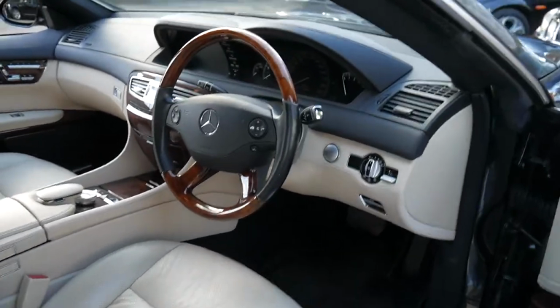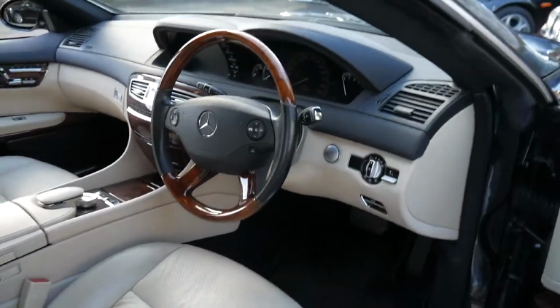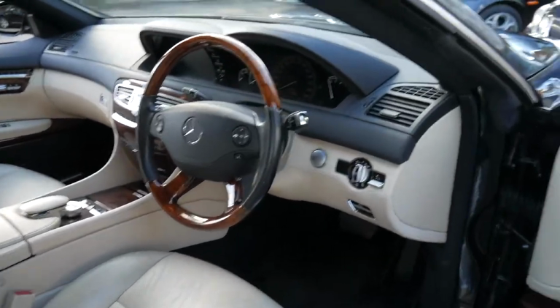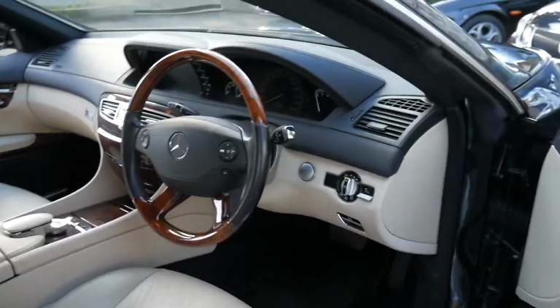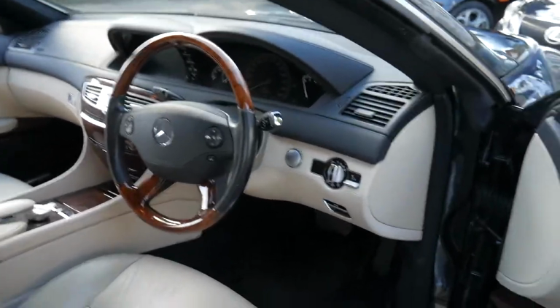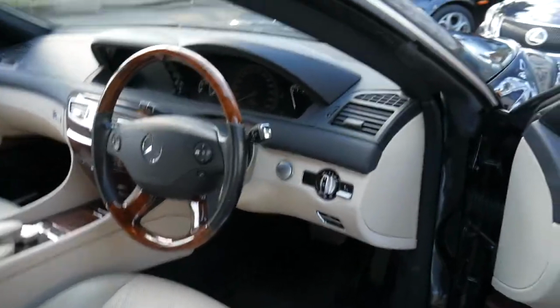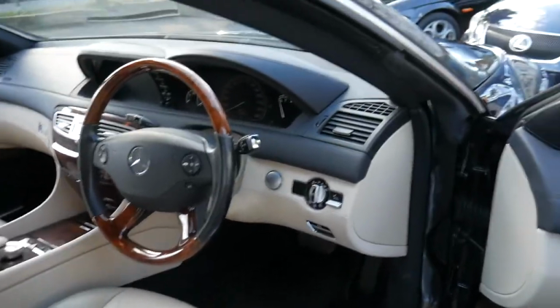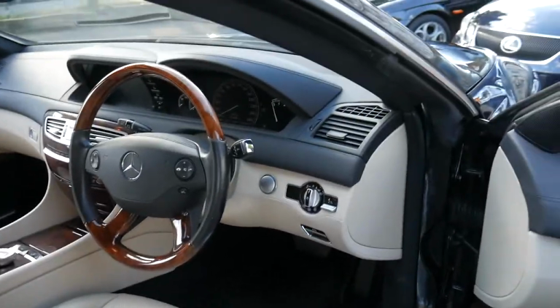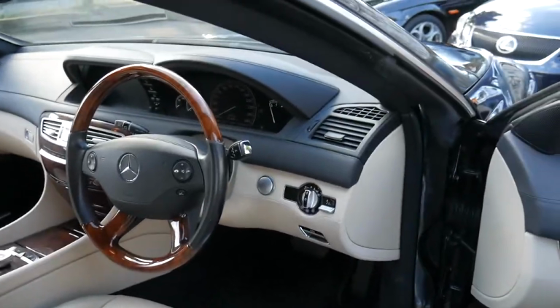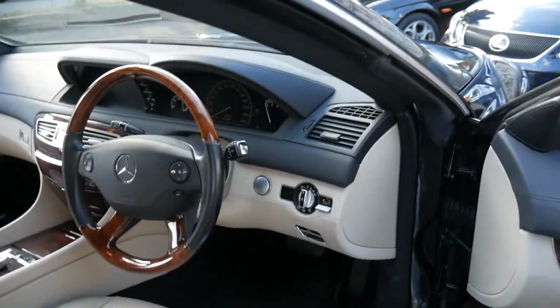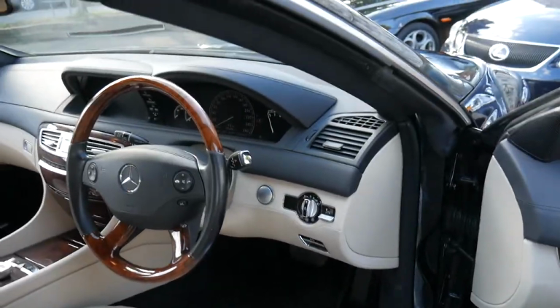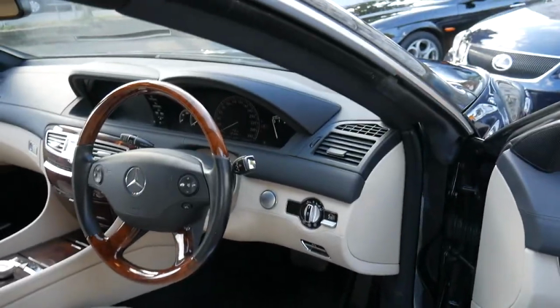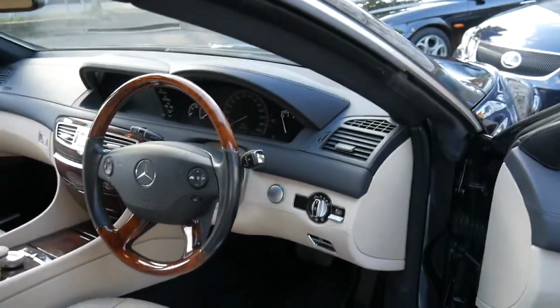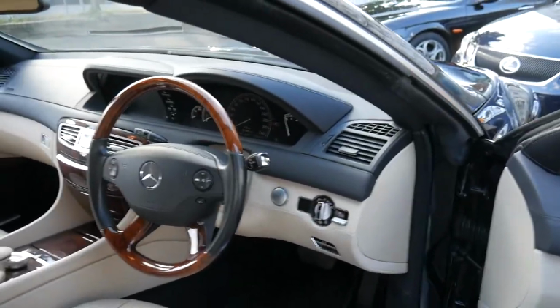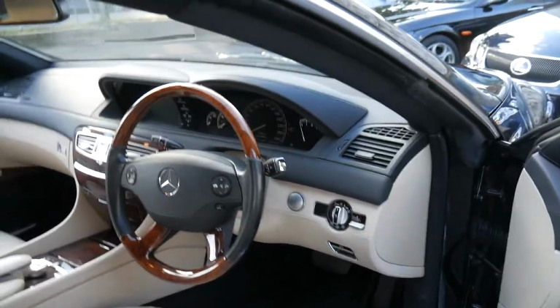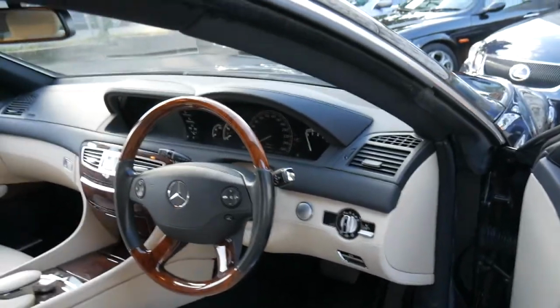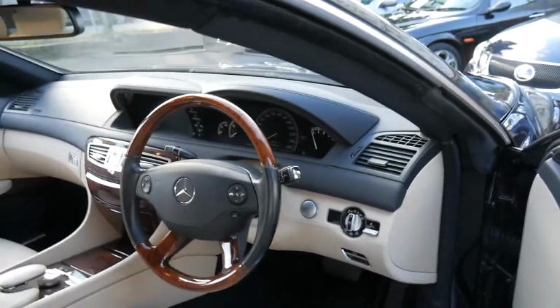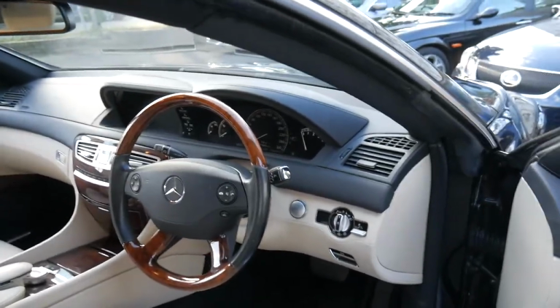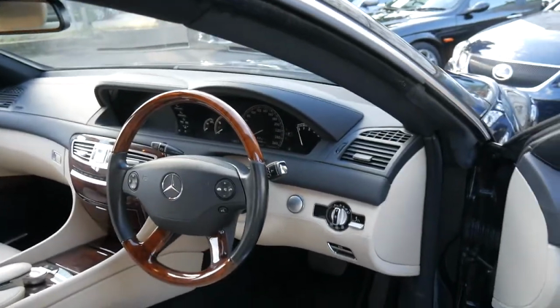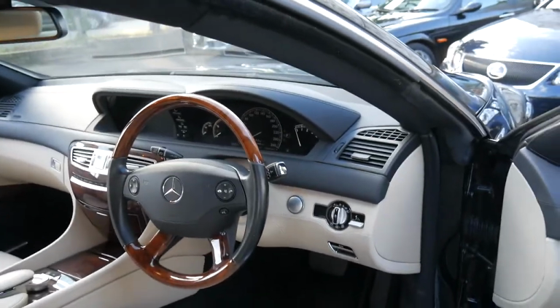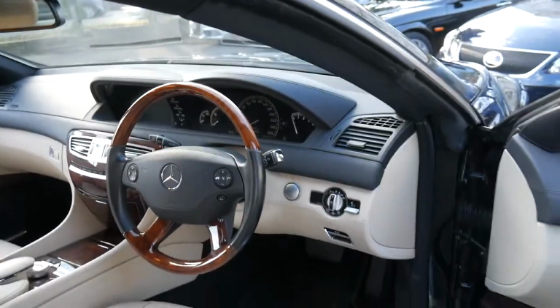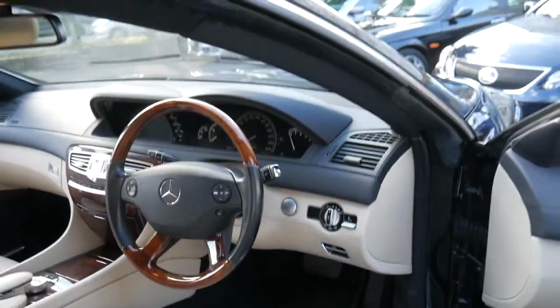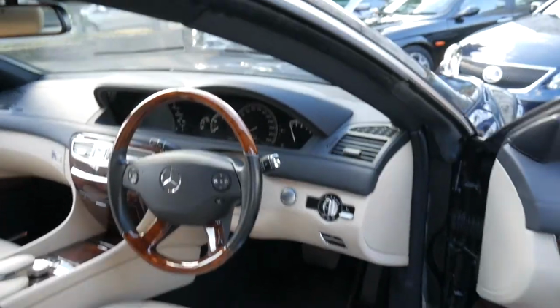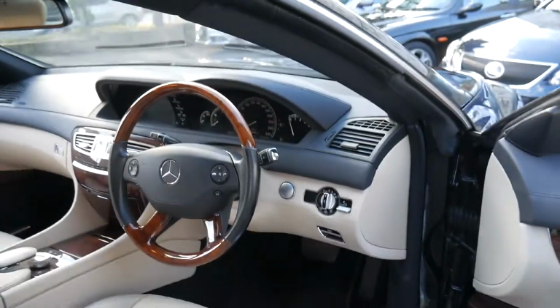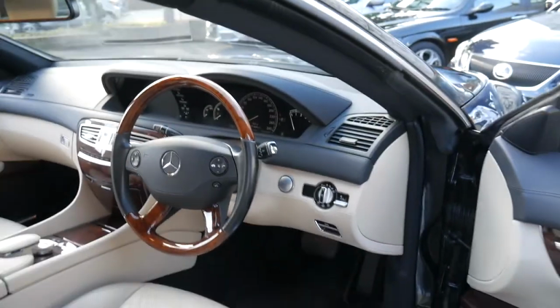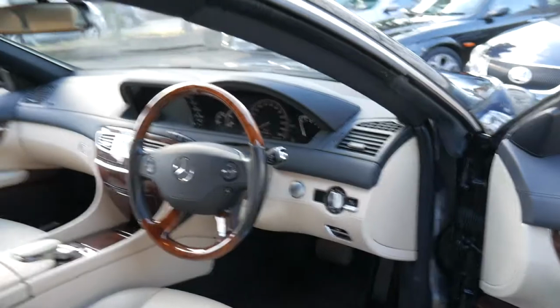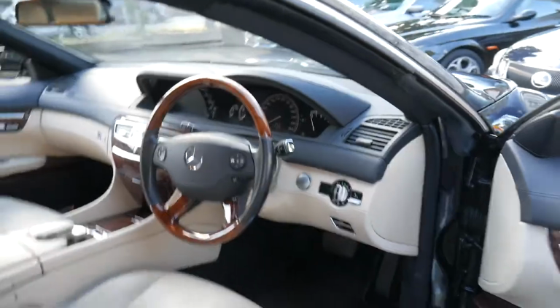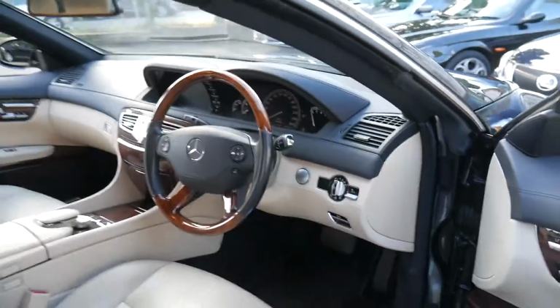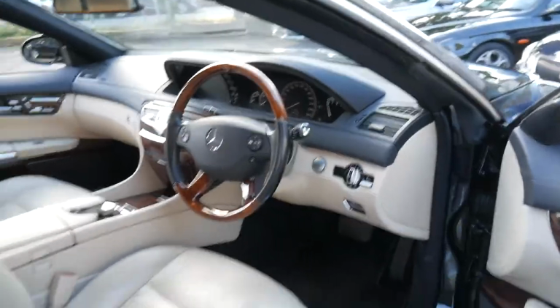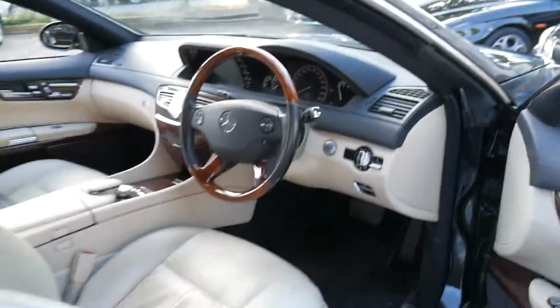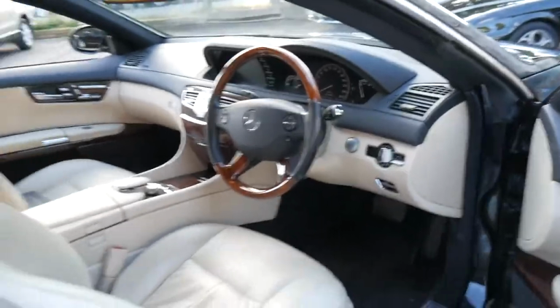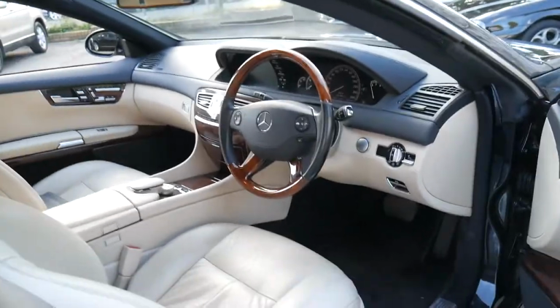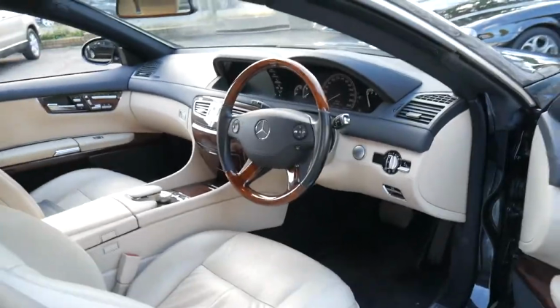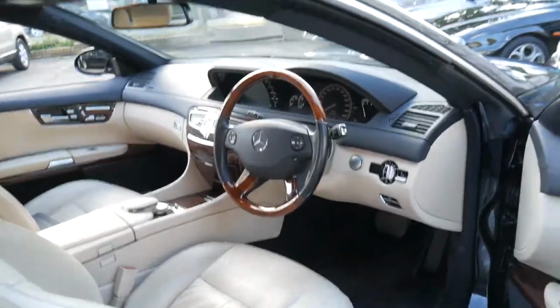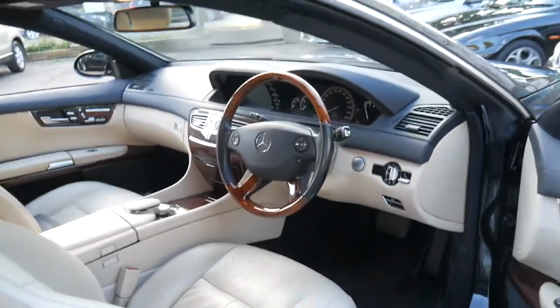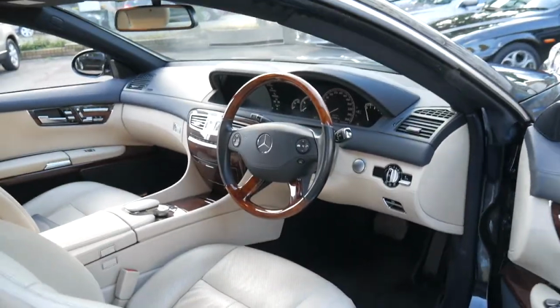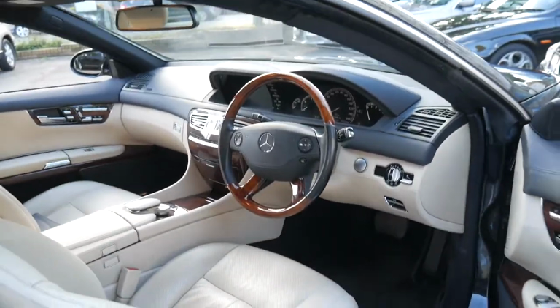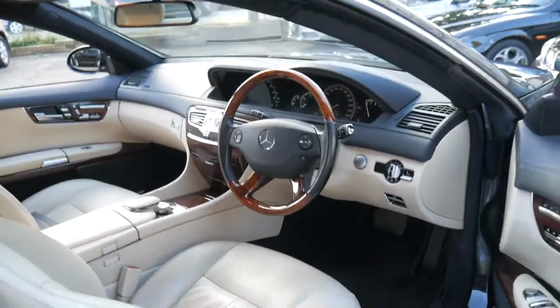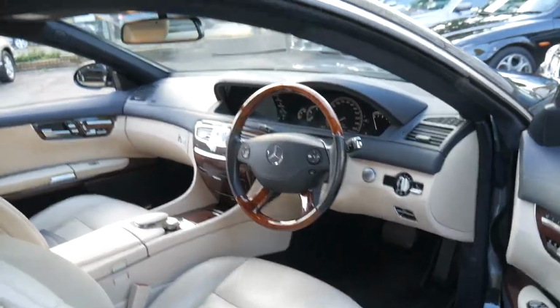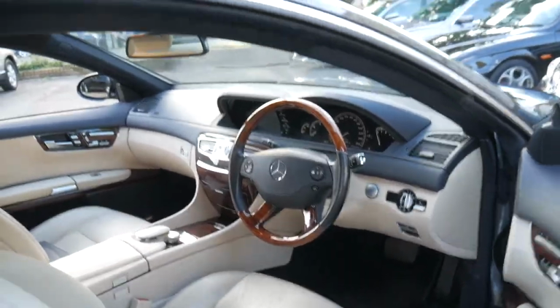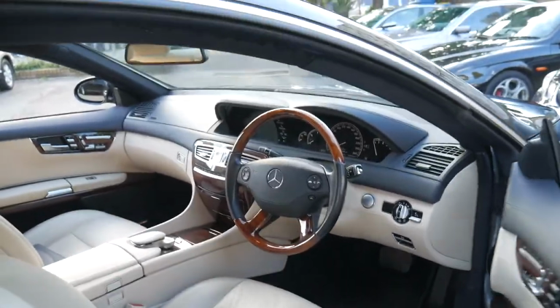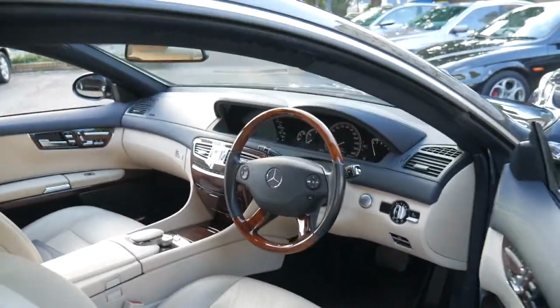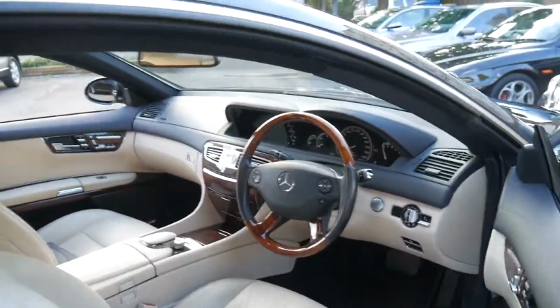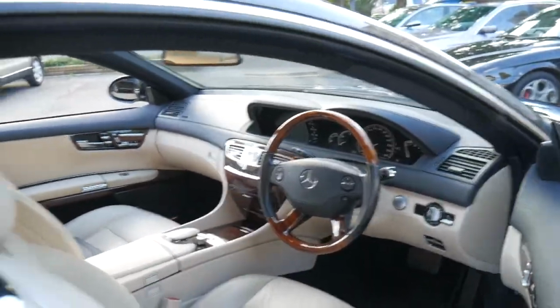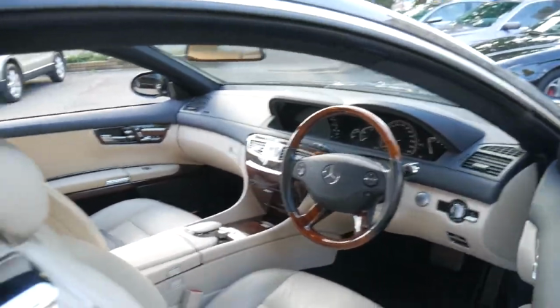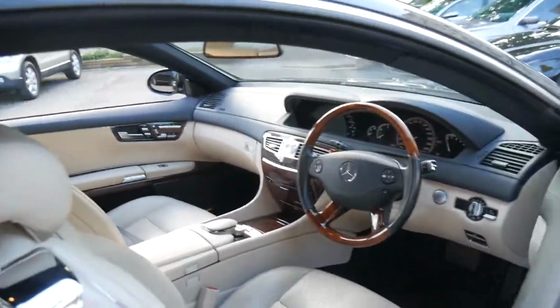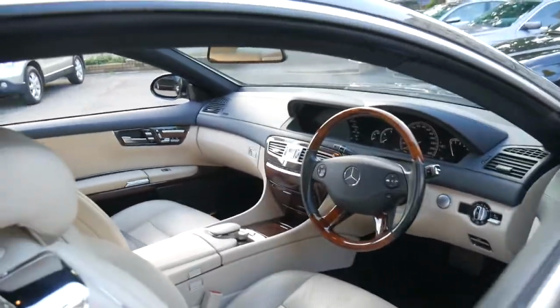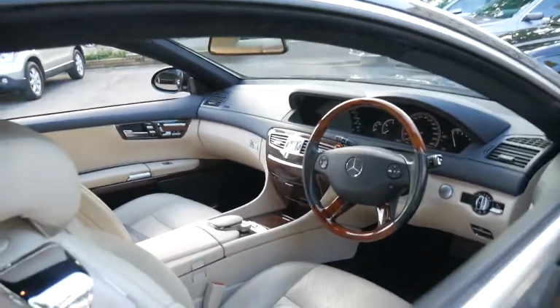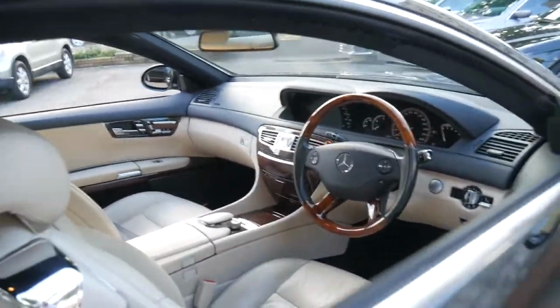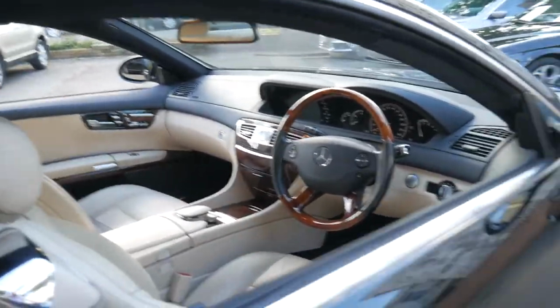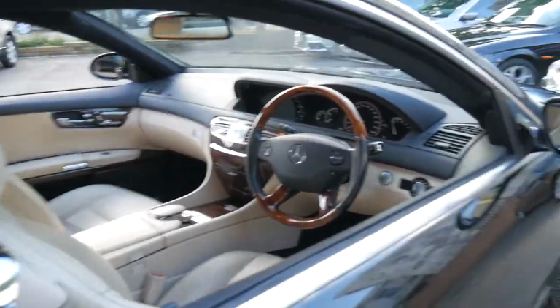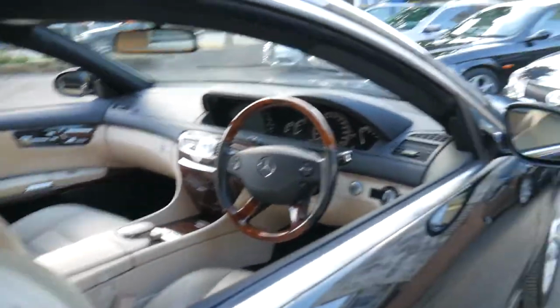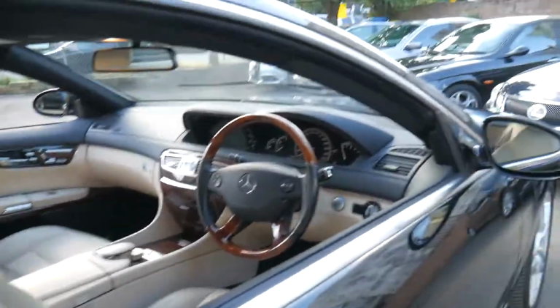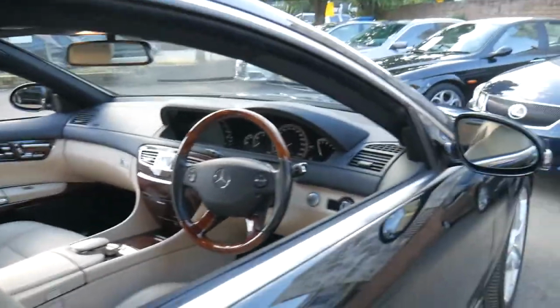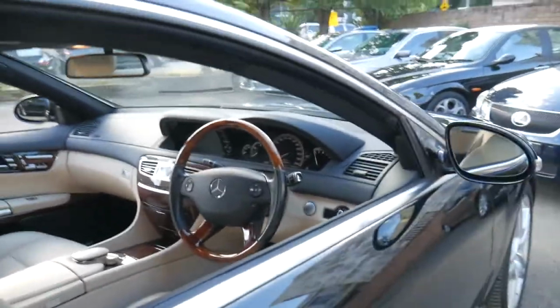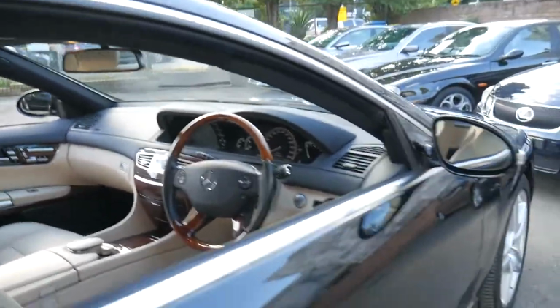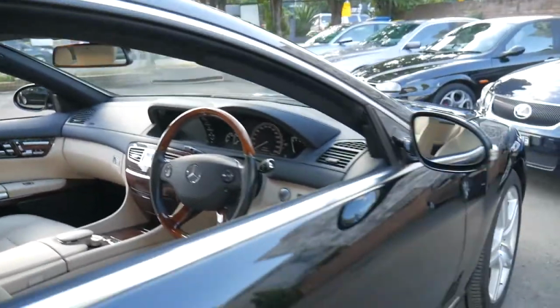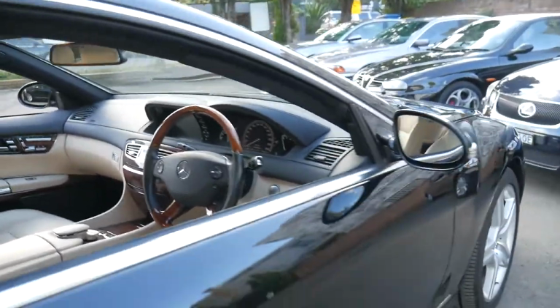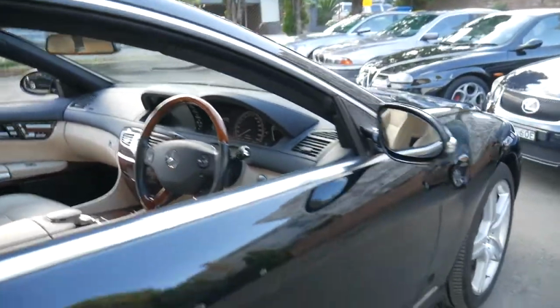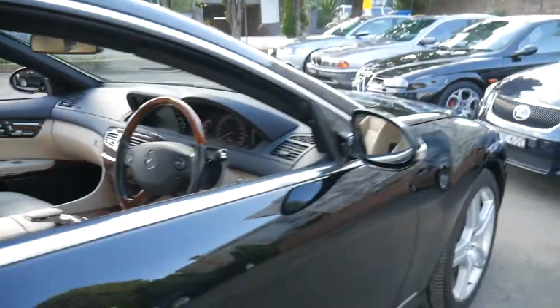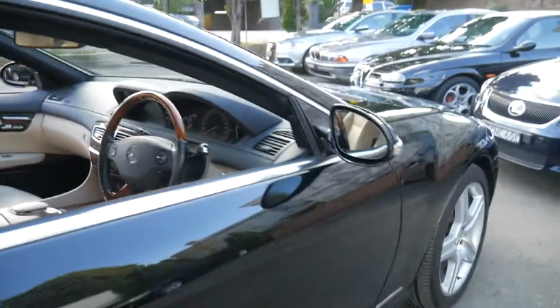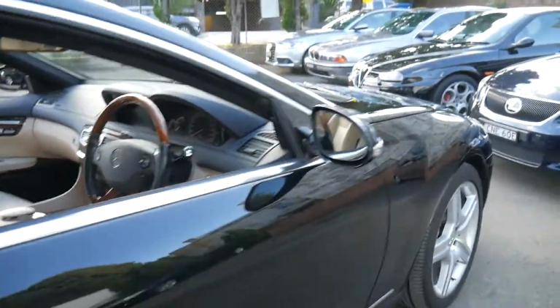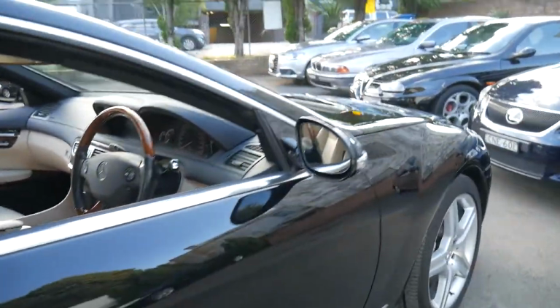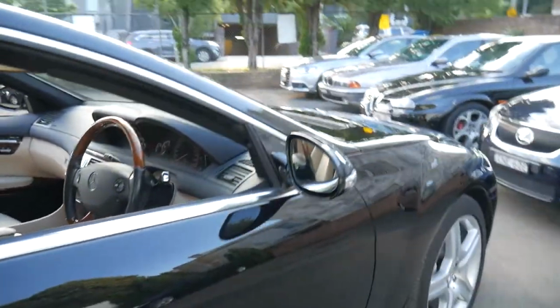It does have night vision, push-button start and keyless entry, a Harman Kardon sound system, and it's Bluetooth-compatible.